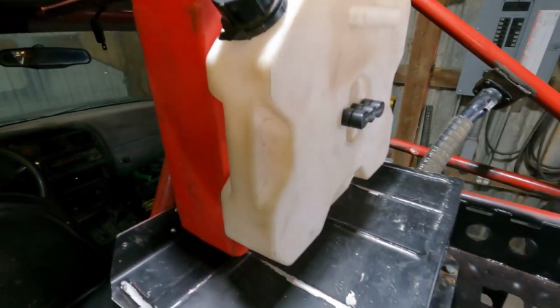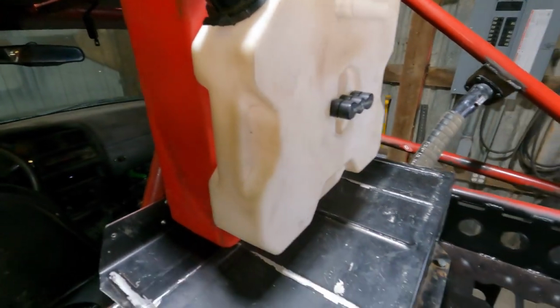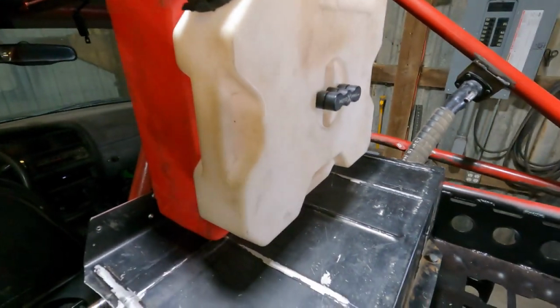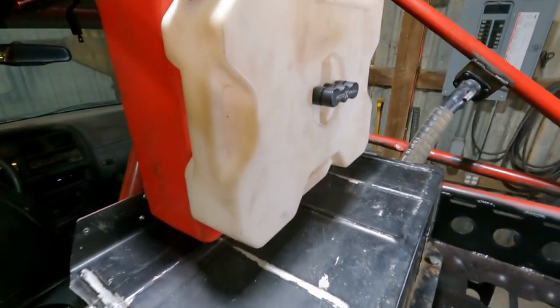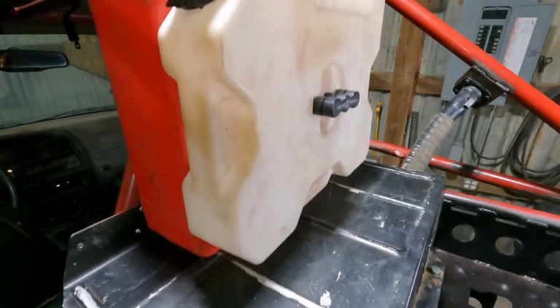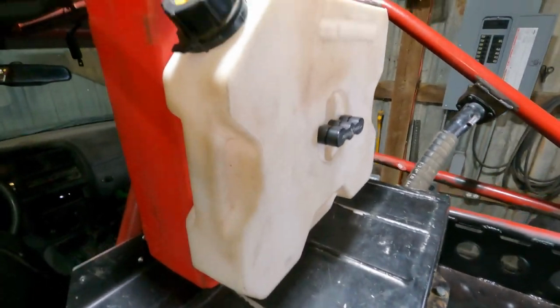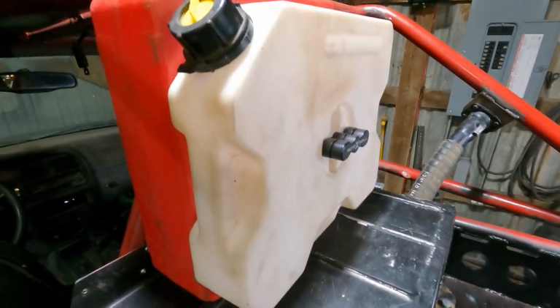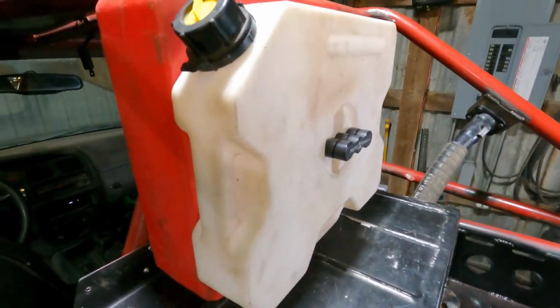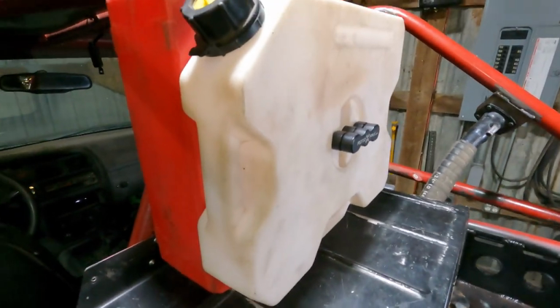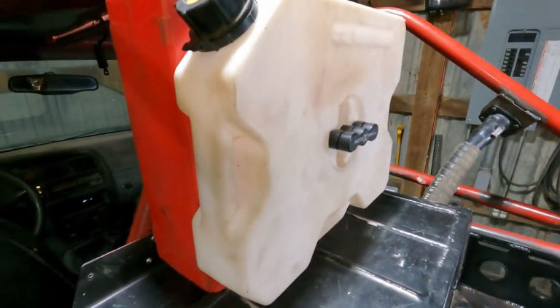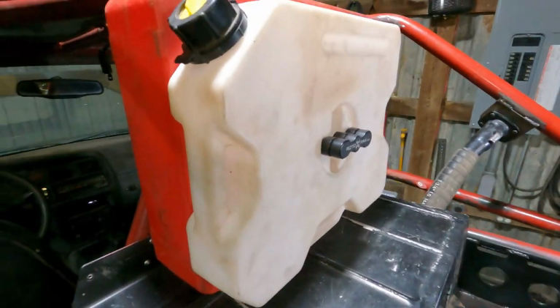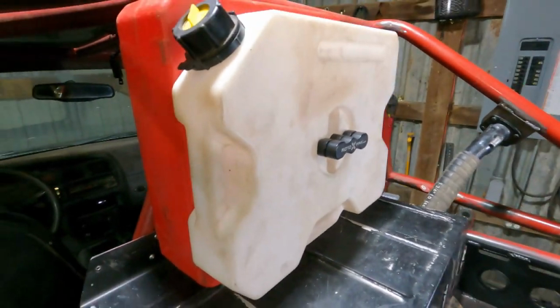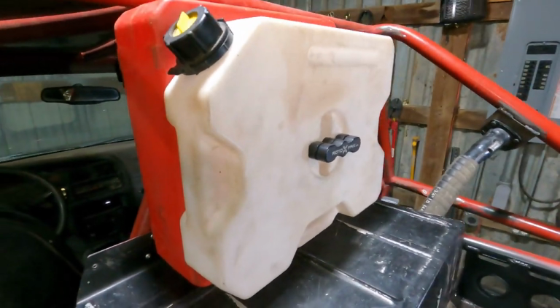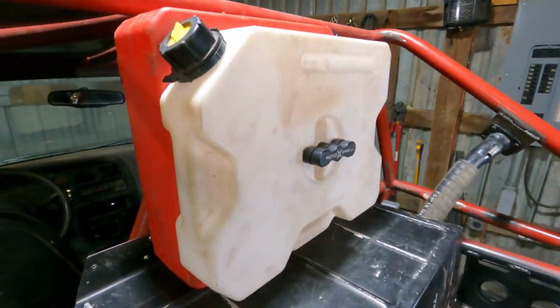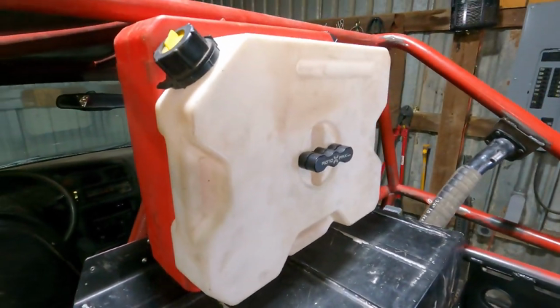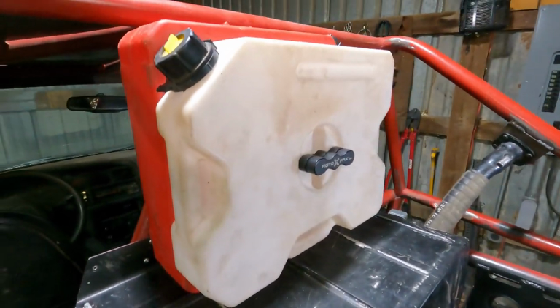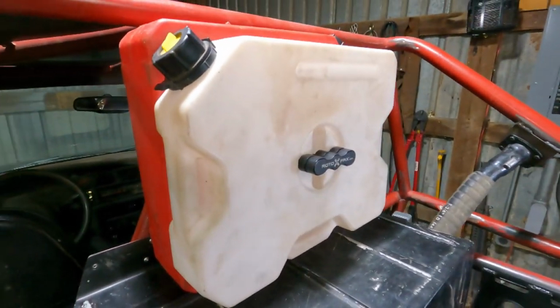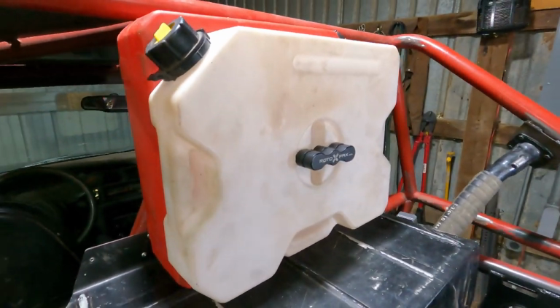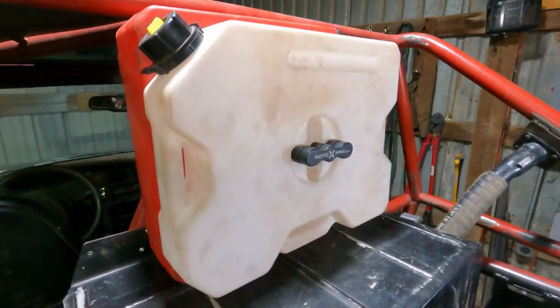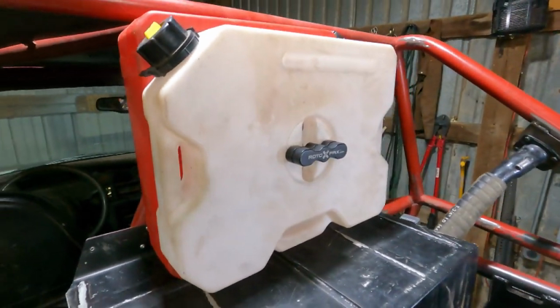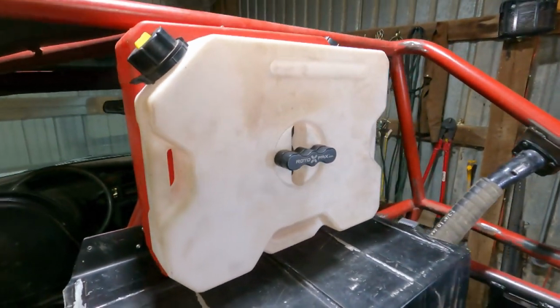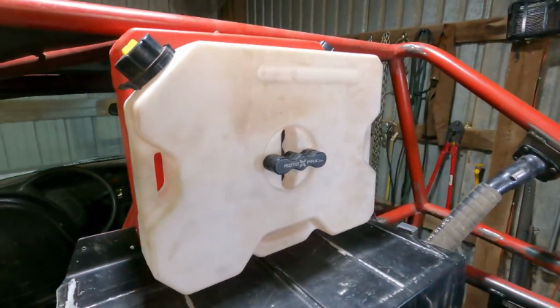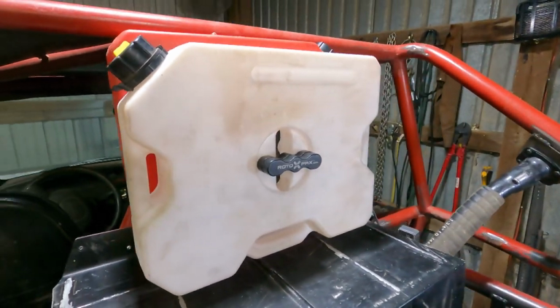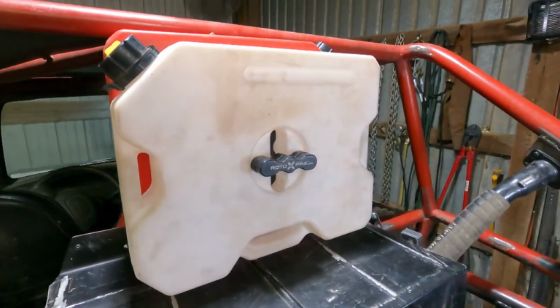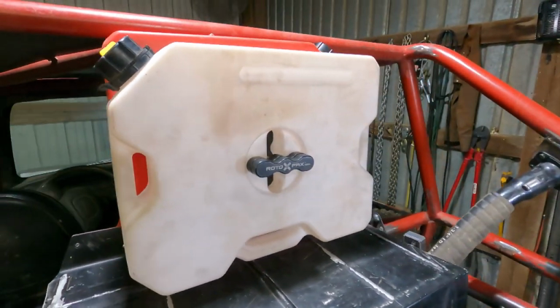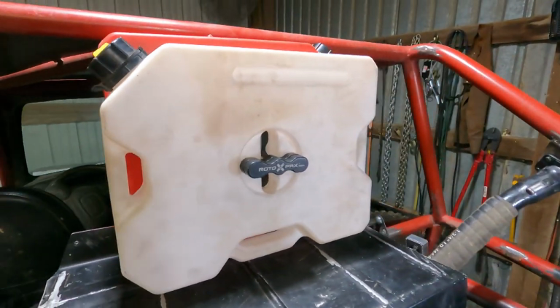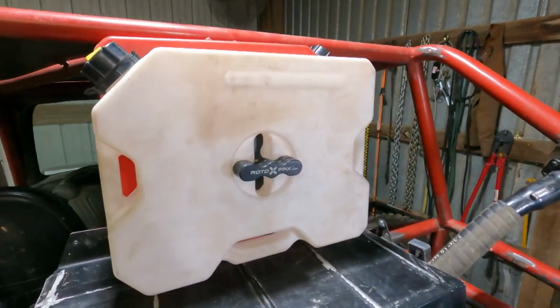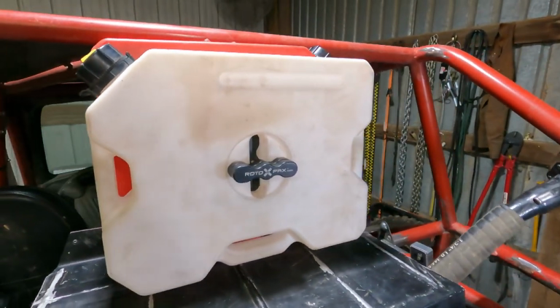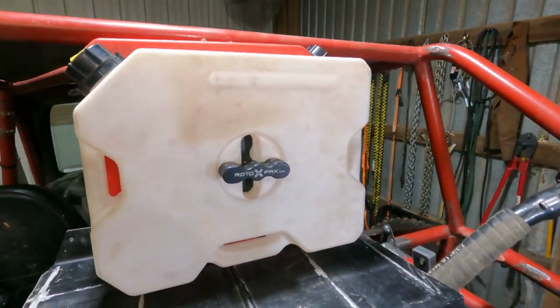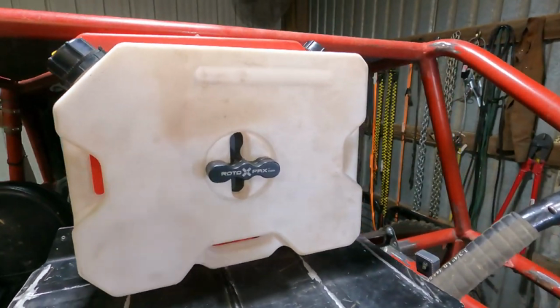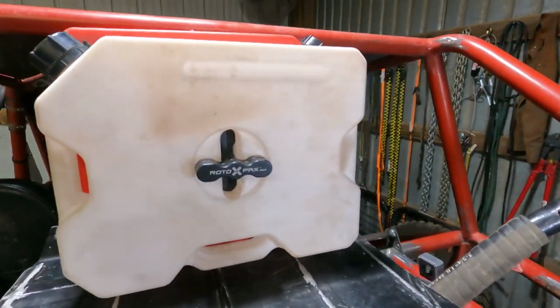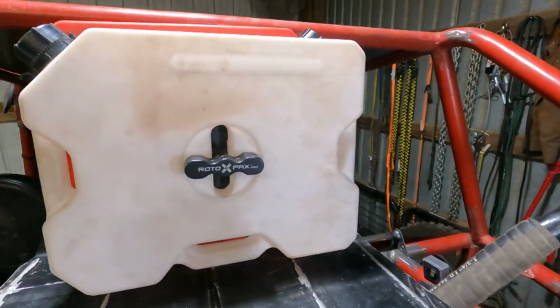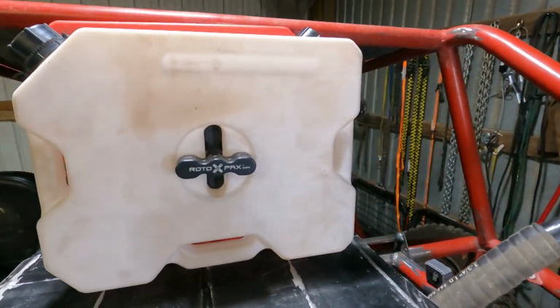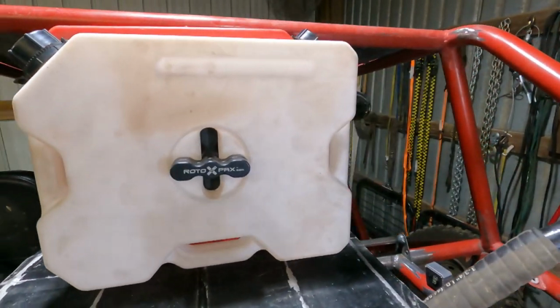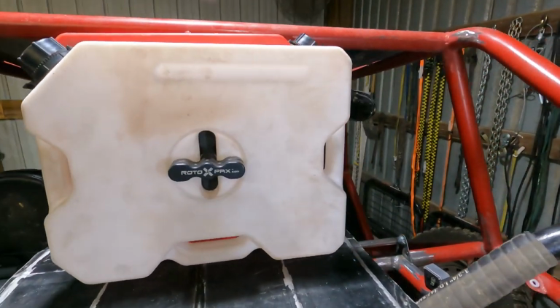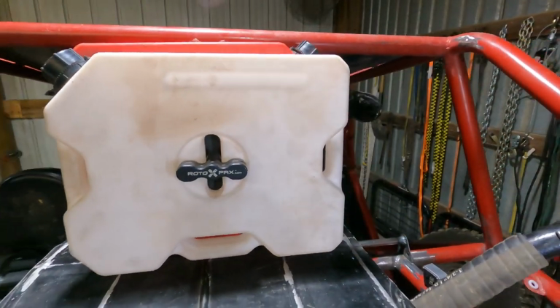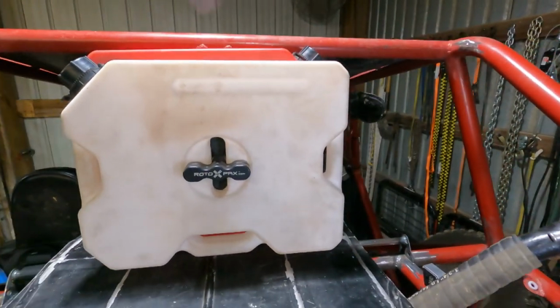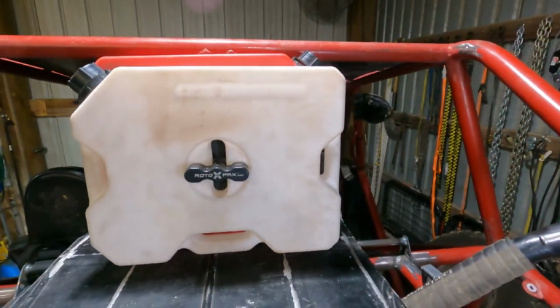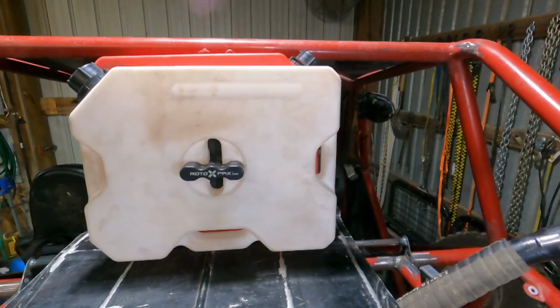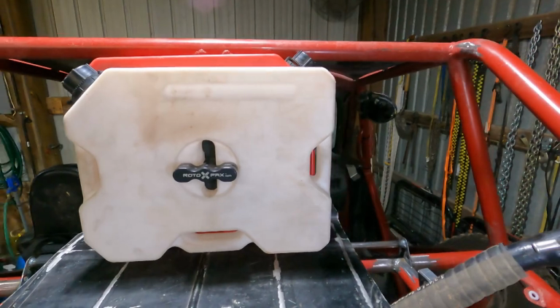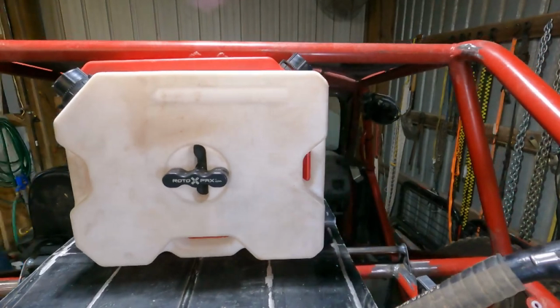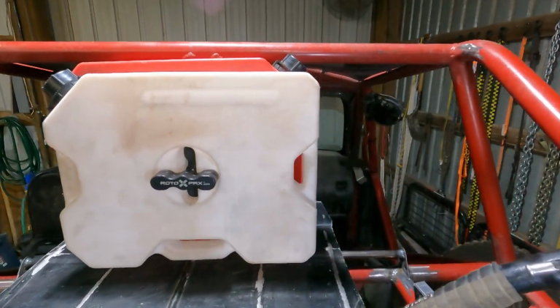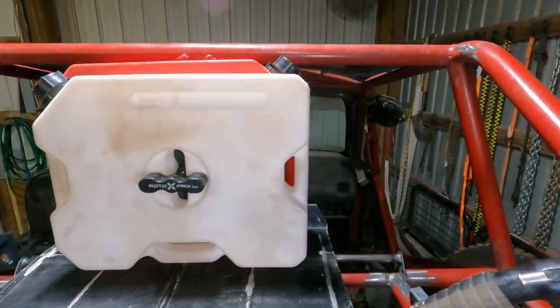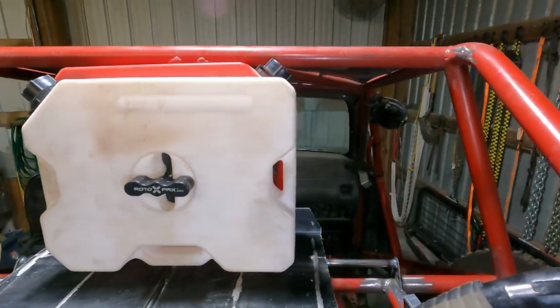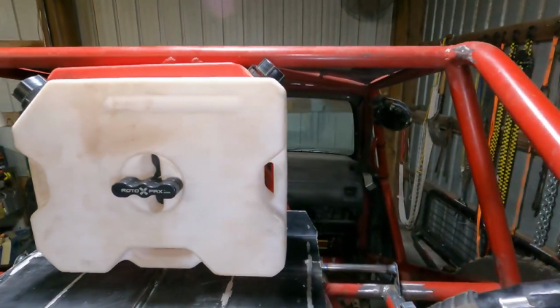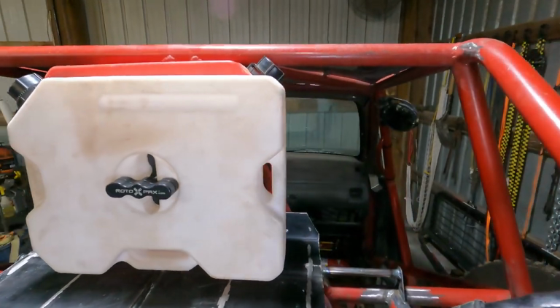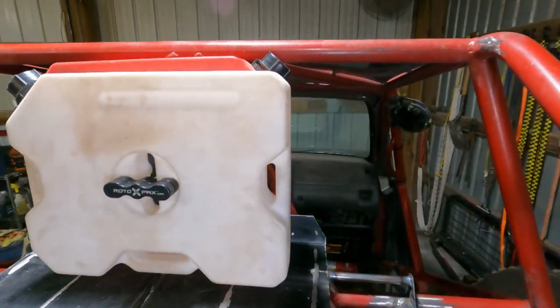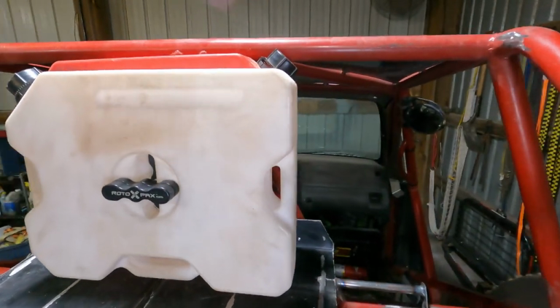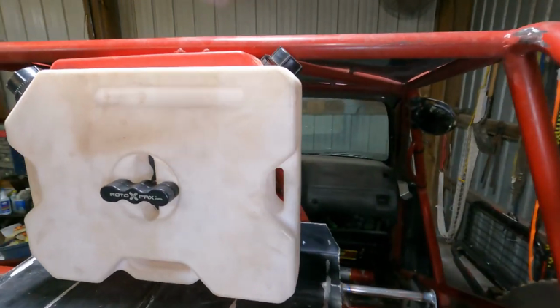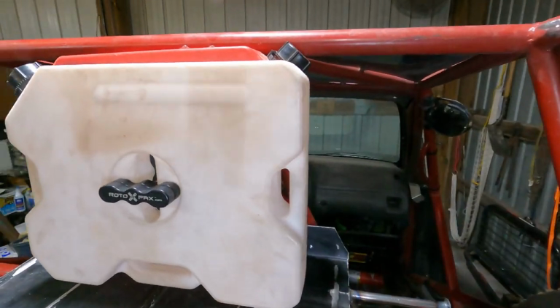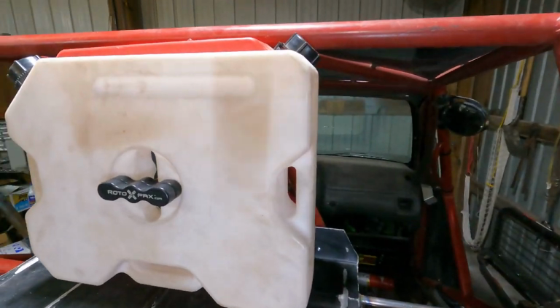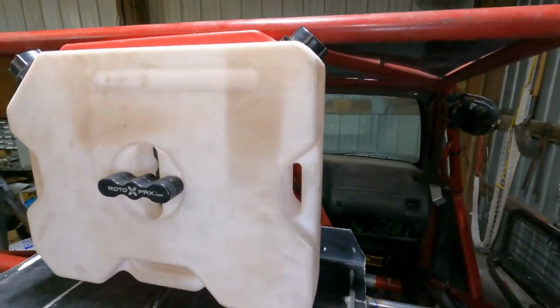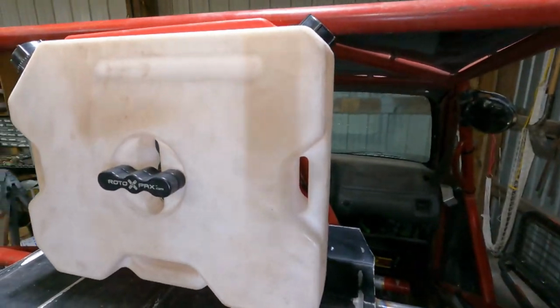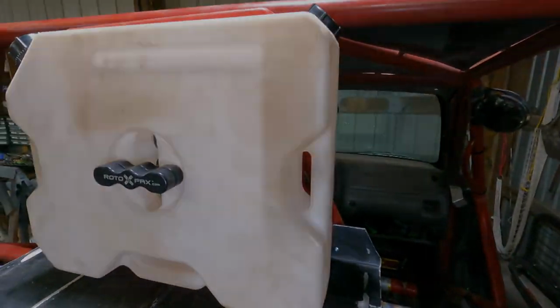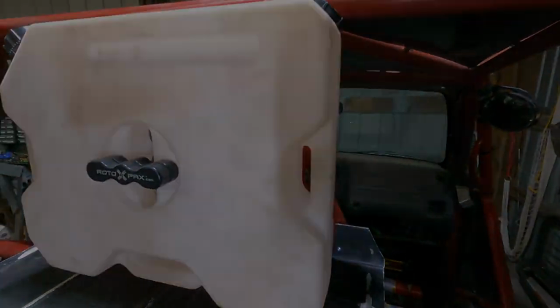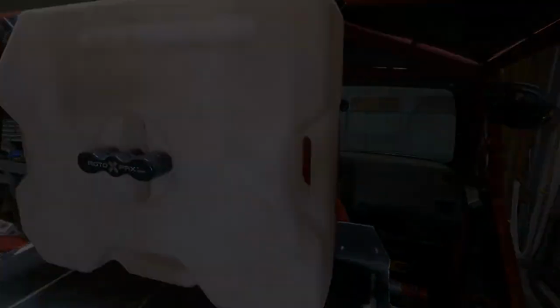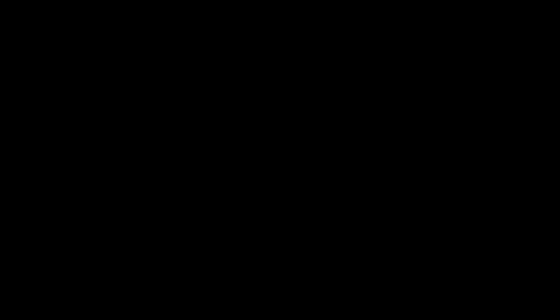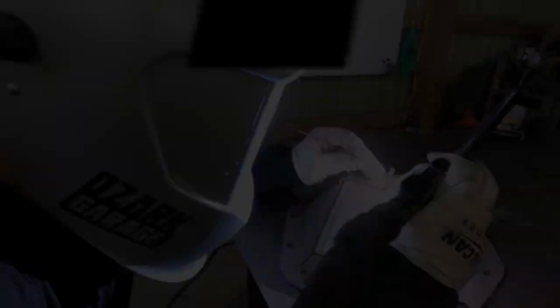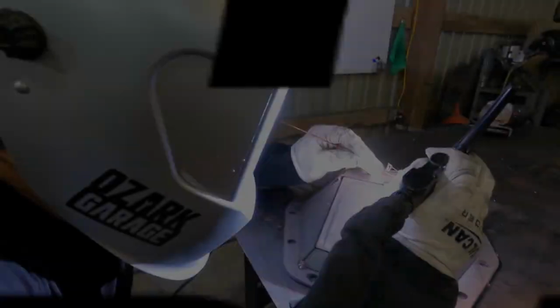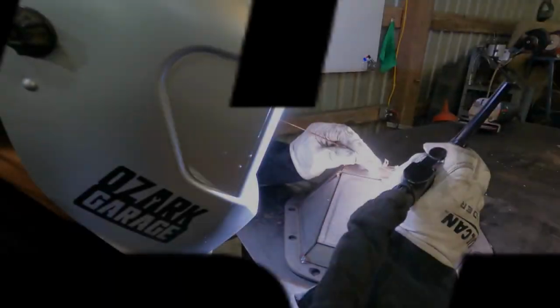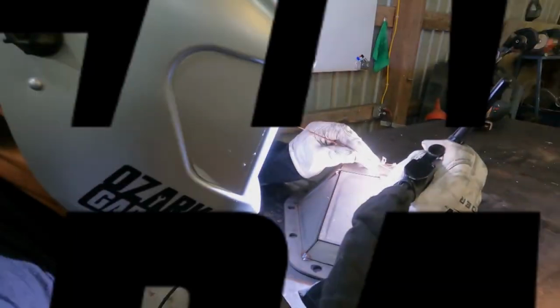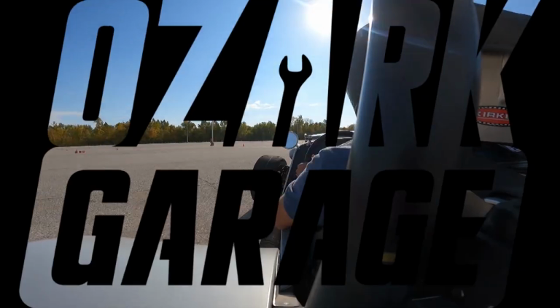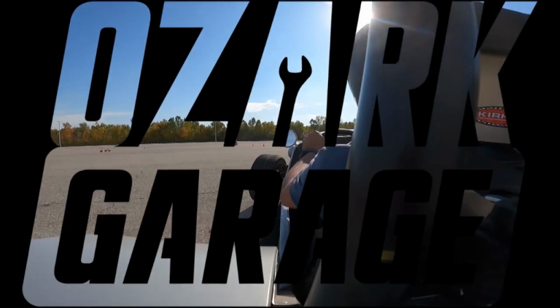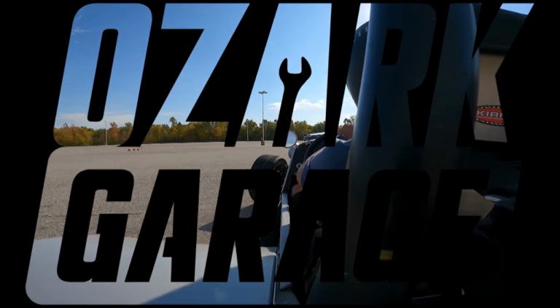This time on OZR Garage we're talking about Rotopax and whether or not it's the right fuel system for your vehicle. Welcome to OZR Garage.